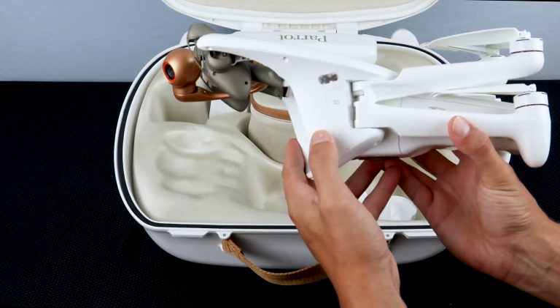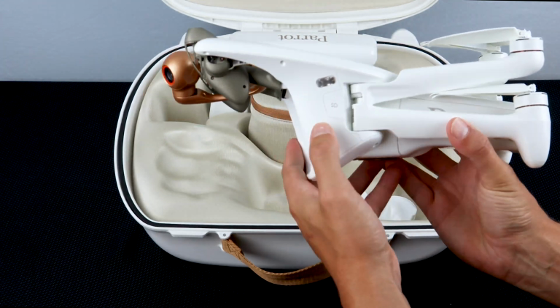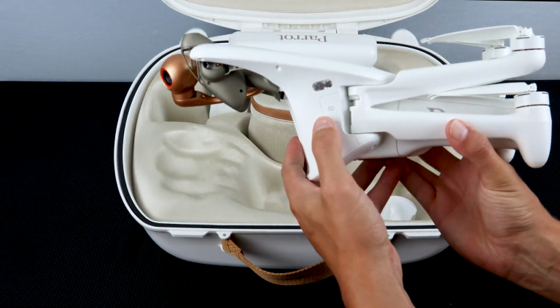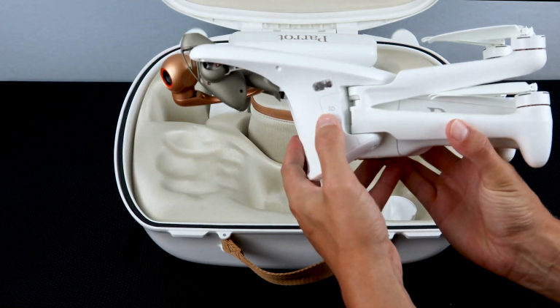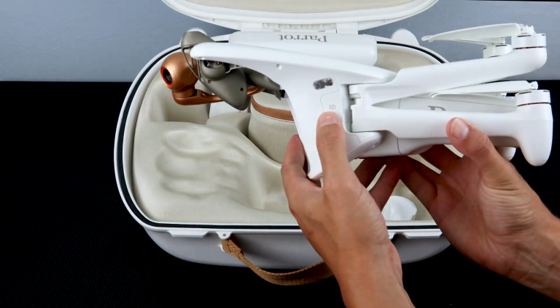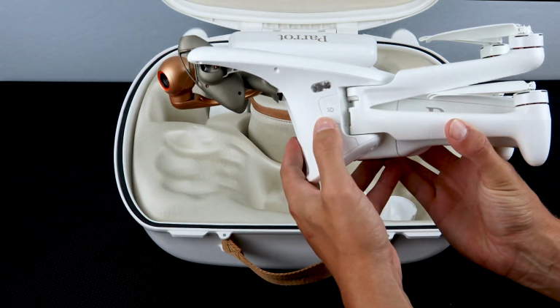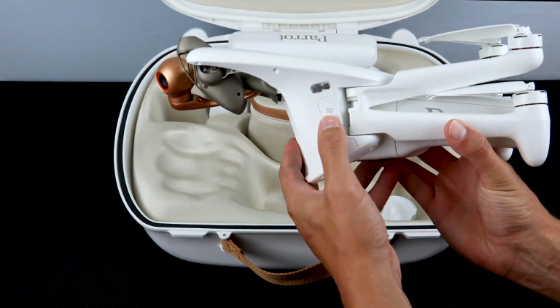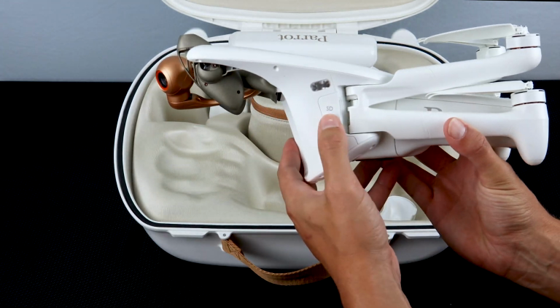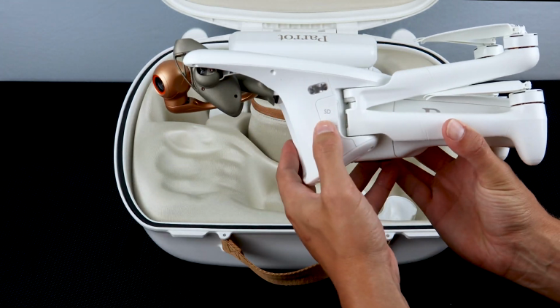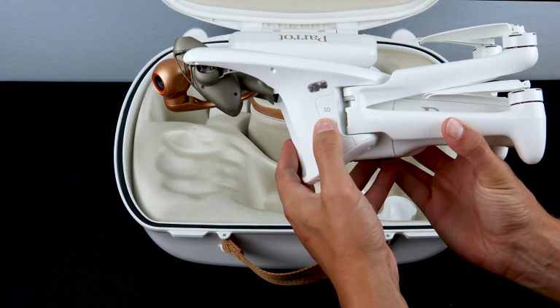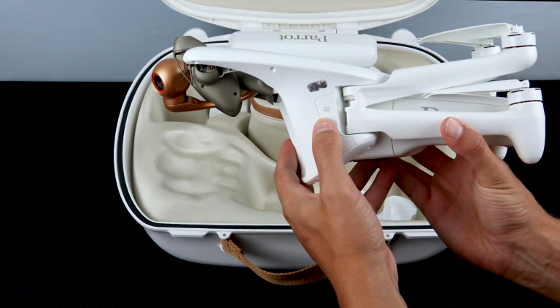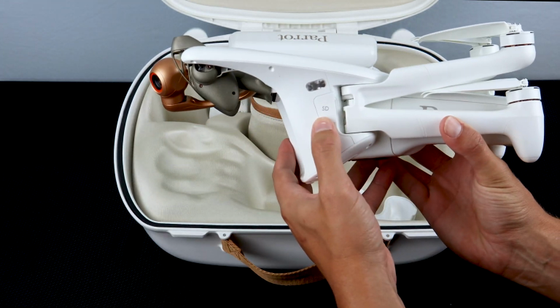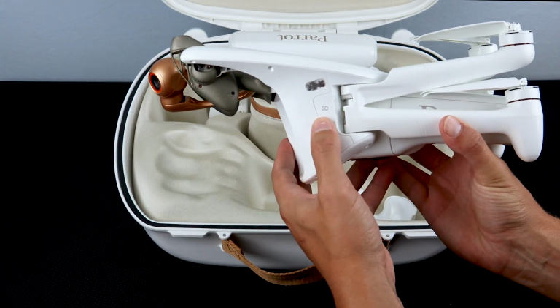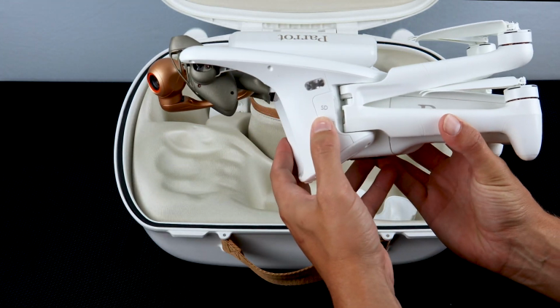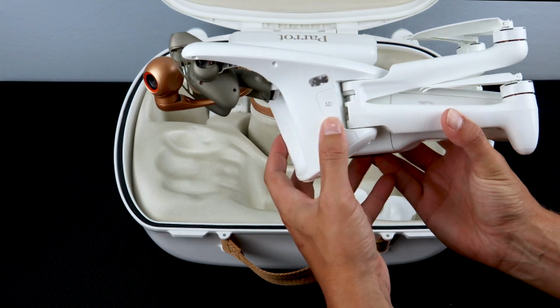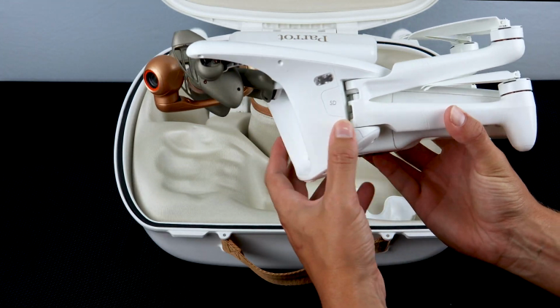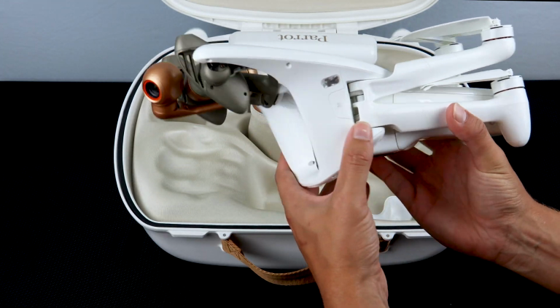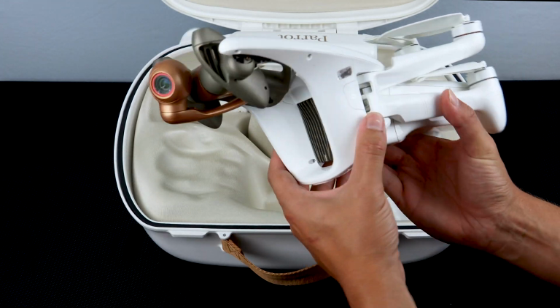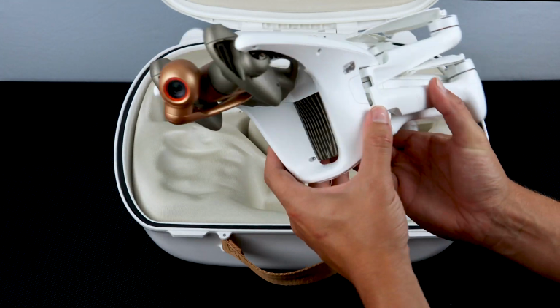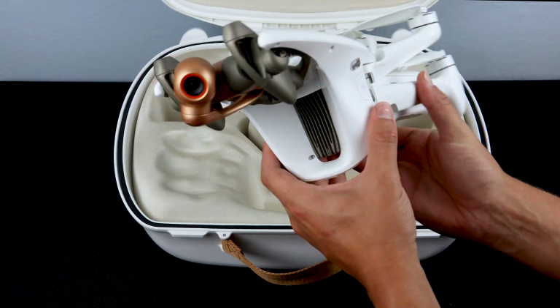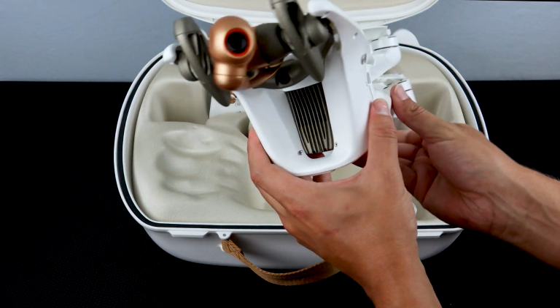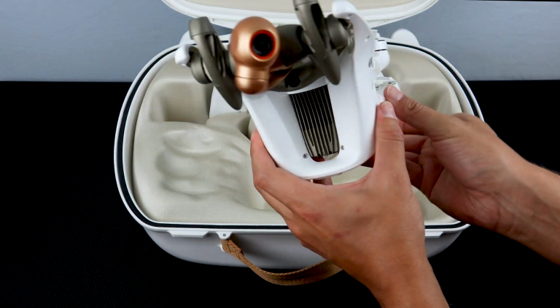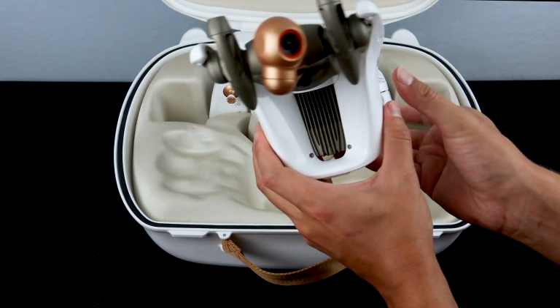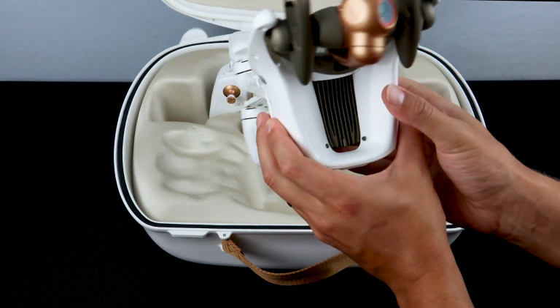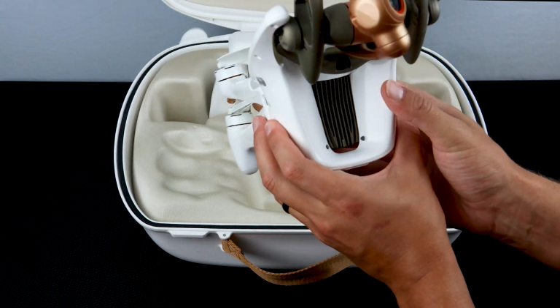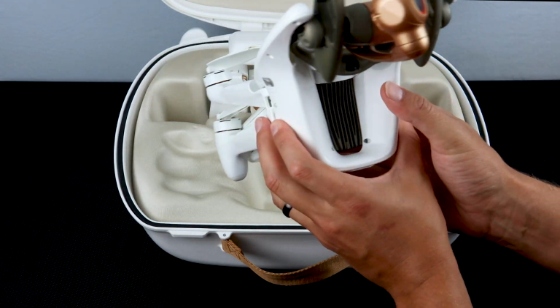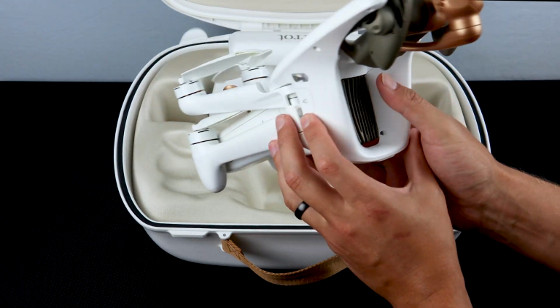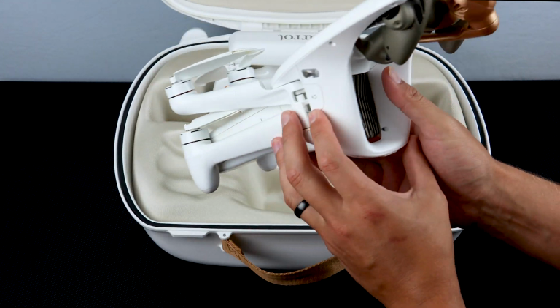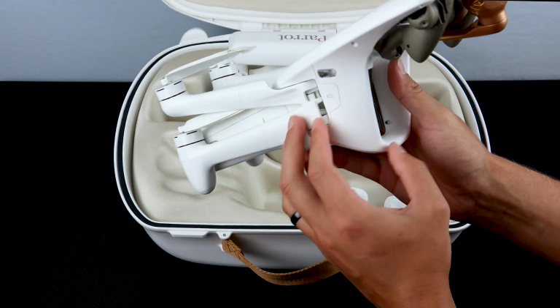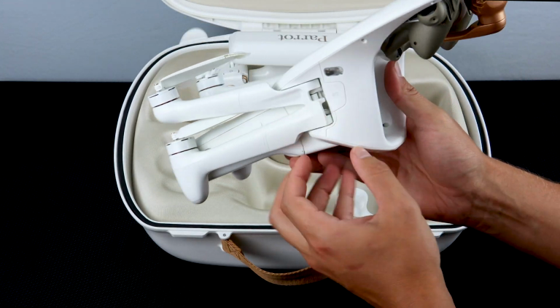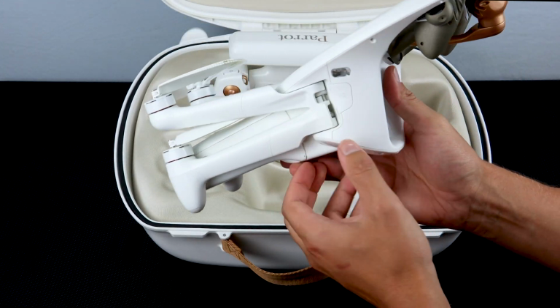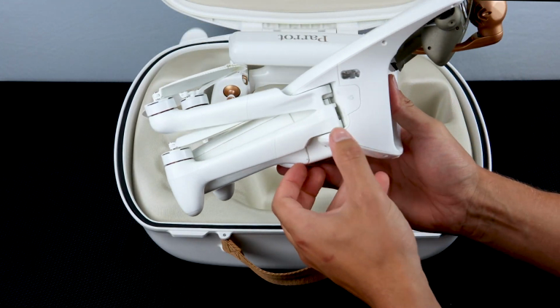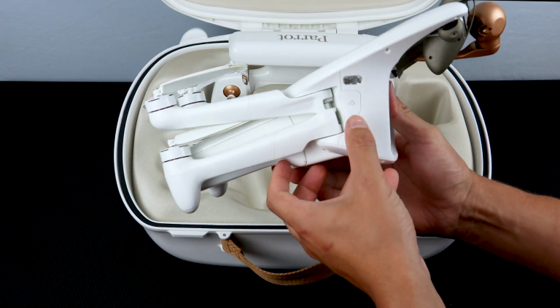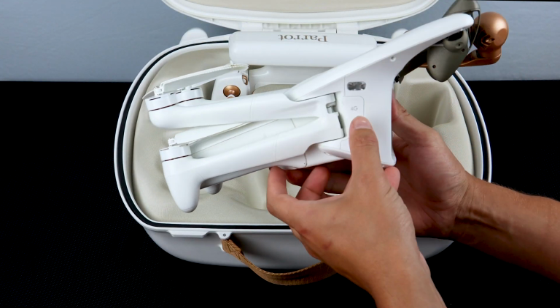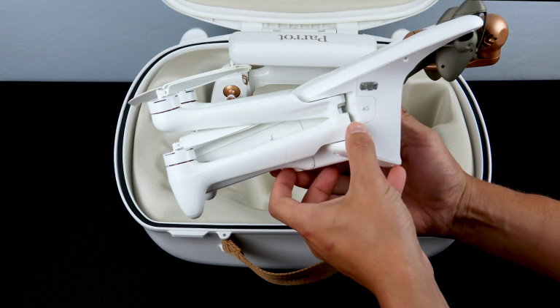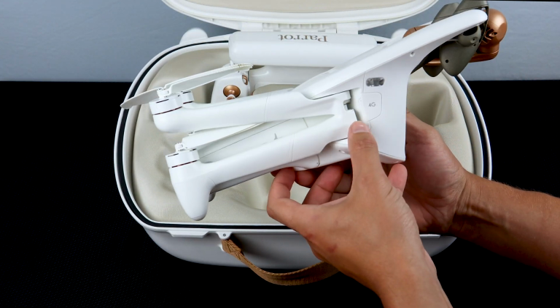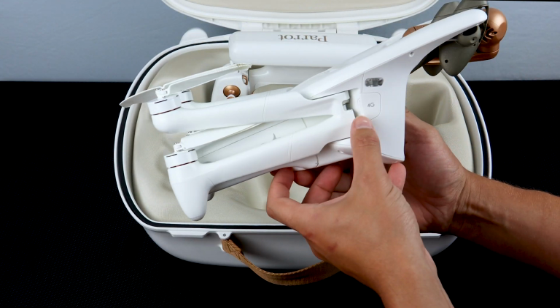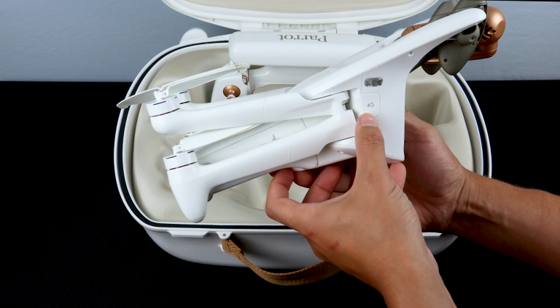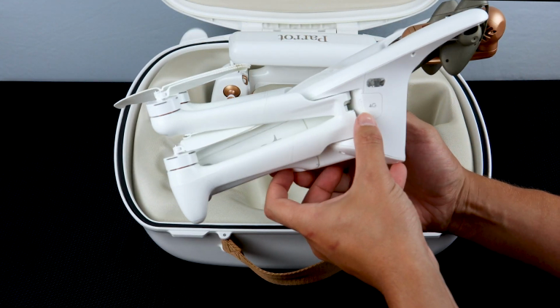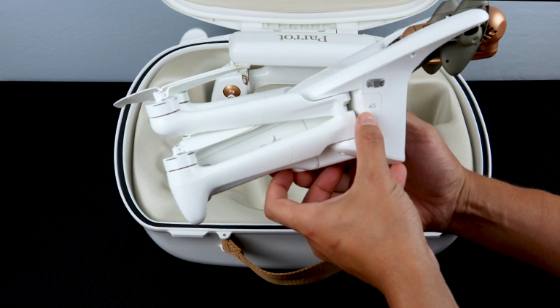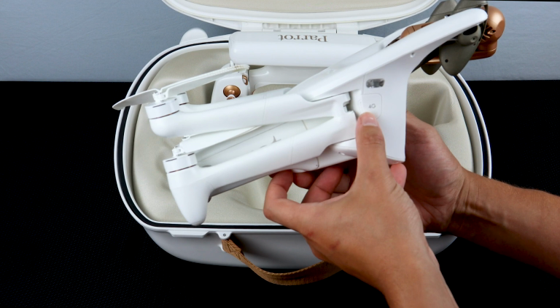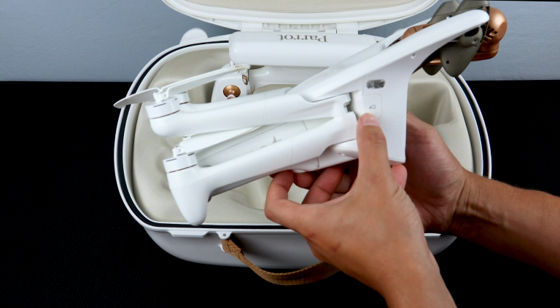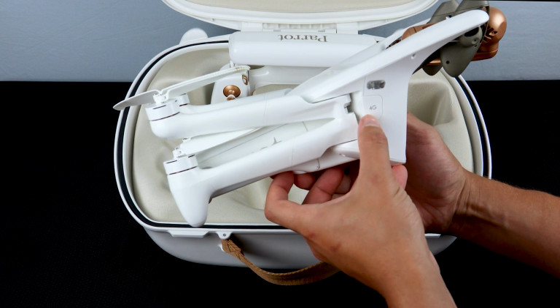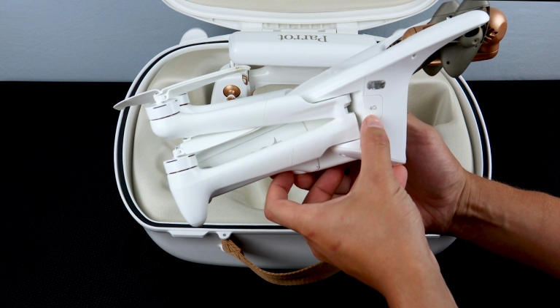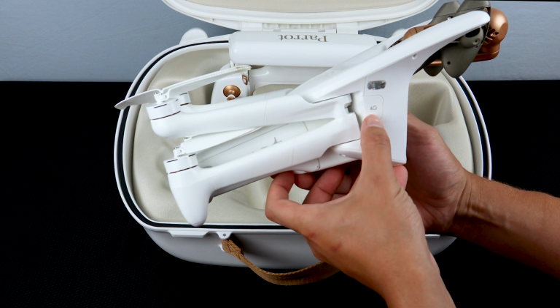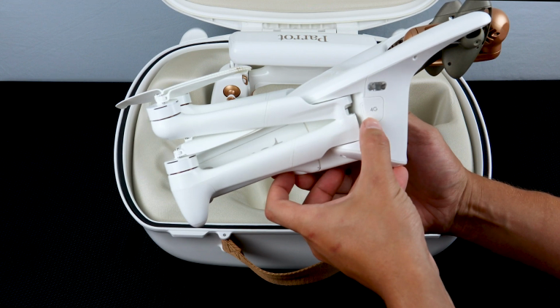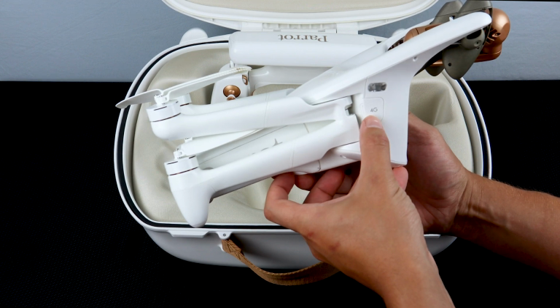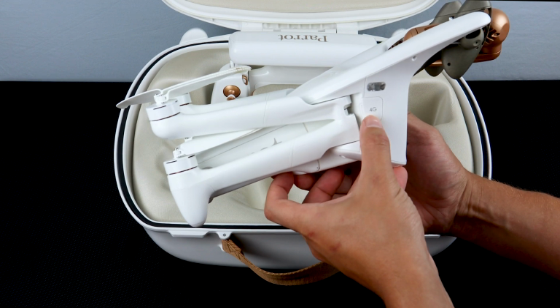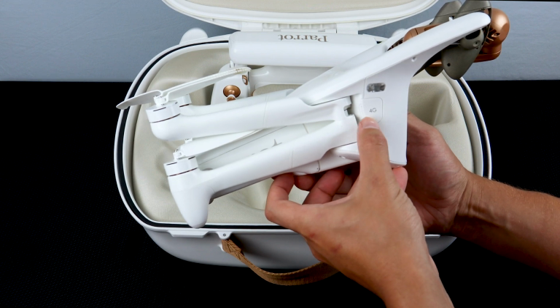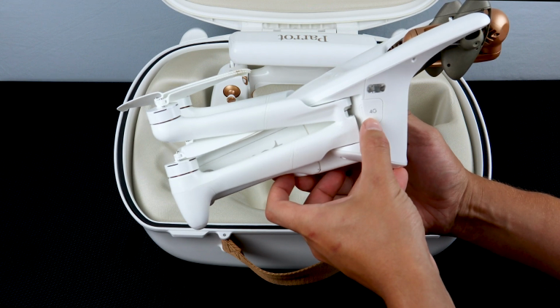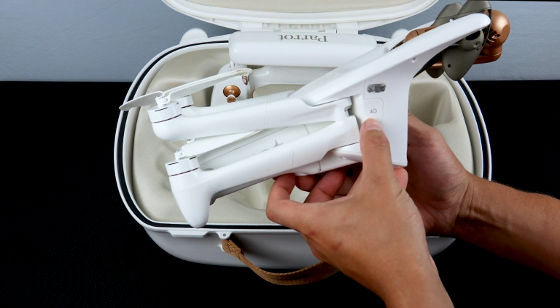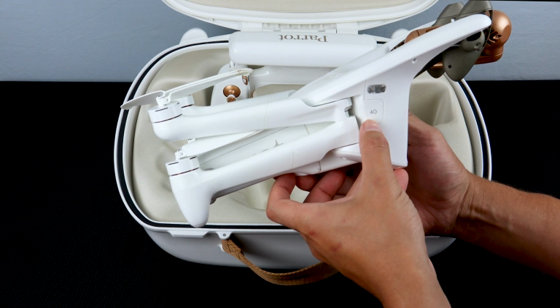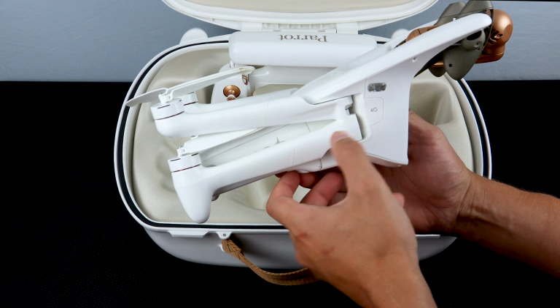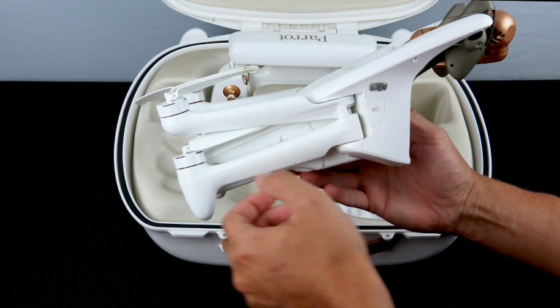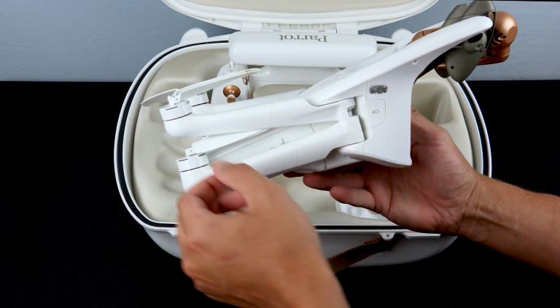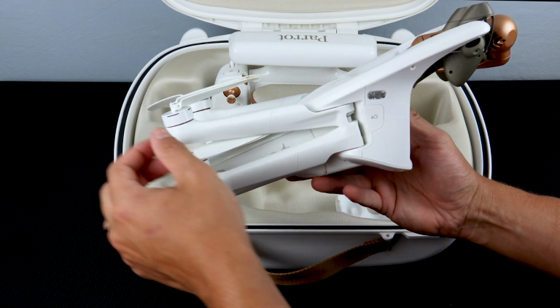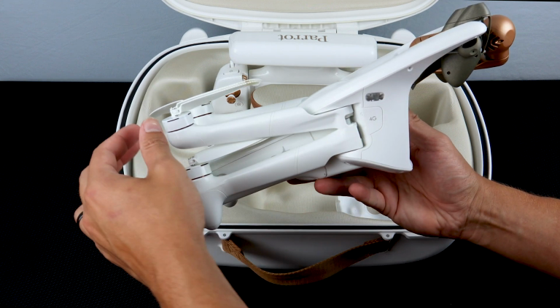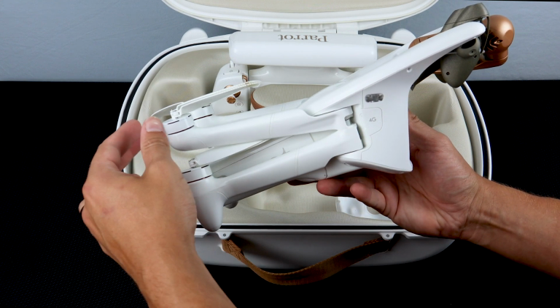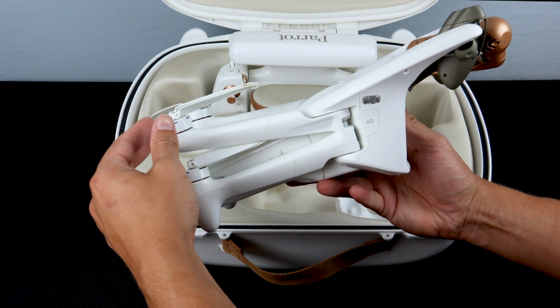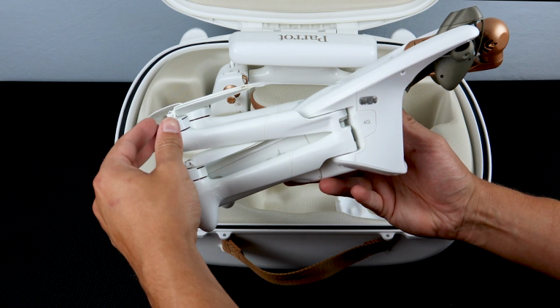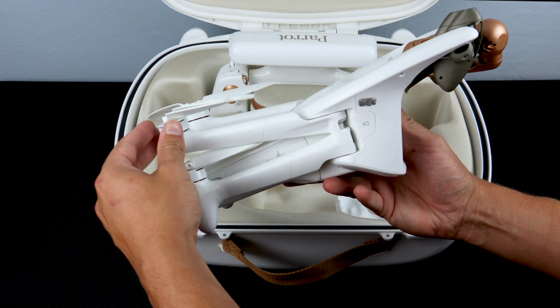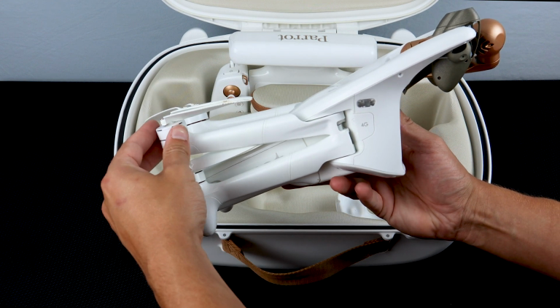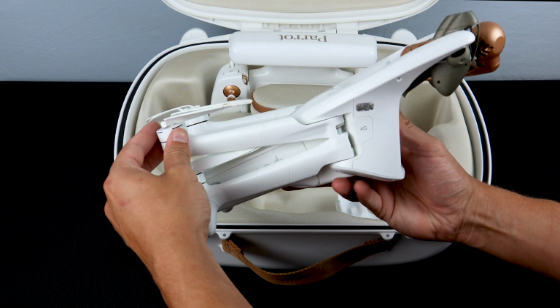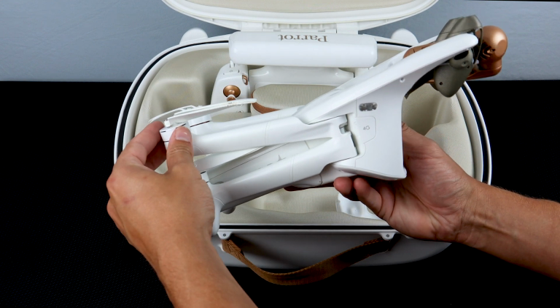On the left side of the drone you'll find a slot for the SD card, and on the right side of the drone you'll find the slot for the 4G SIM card.